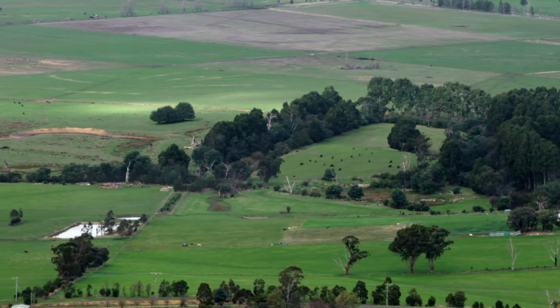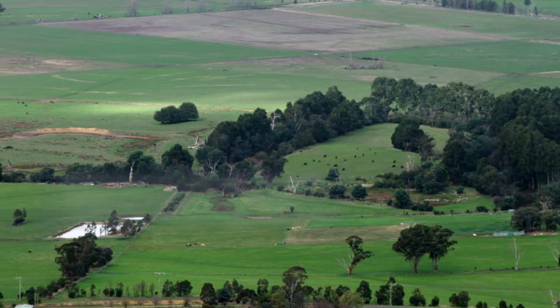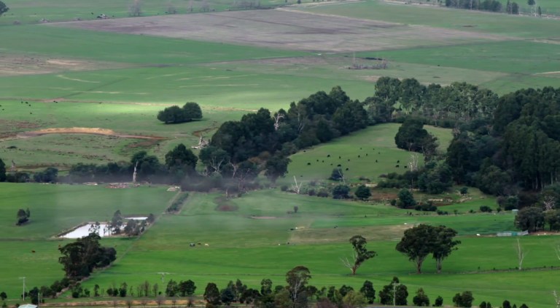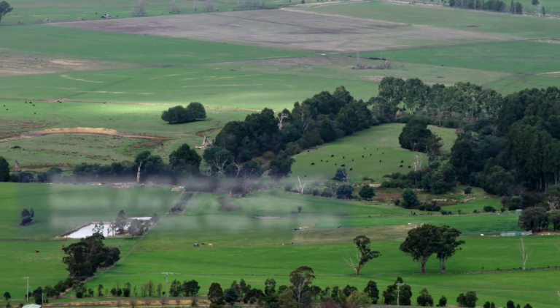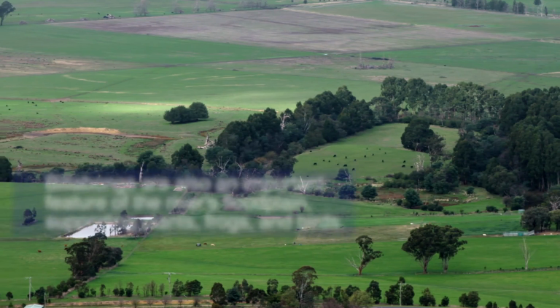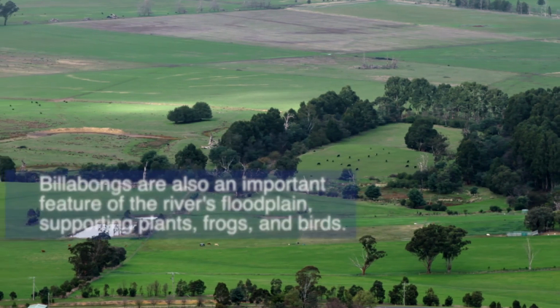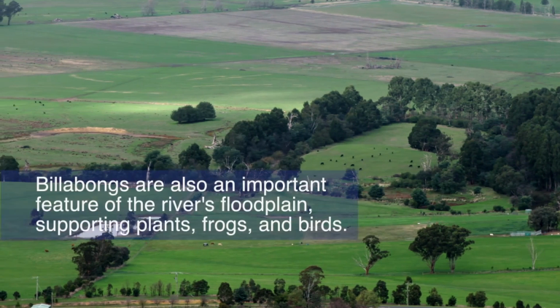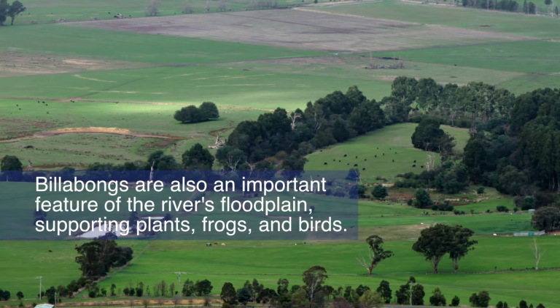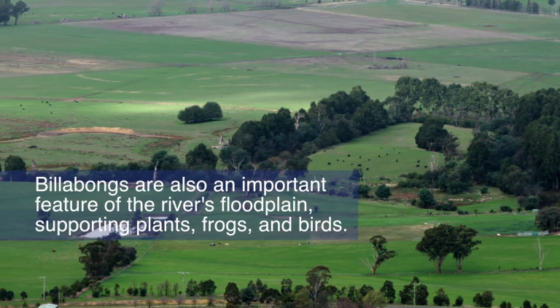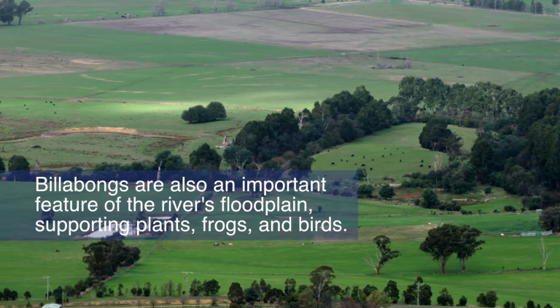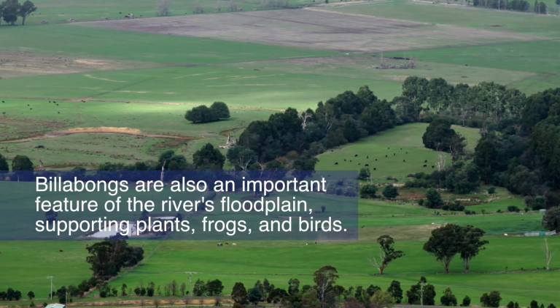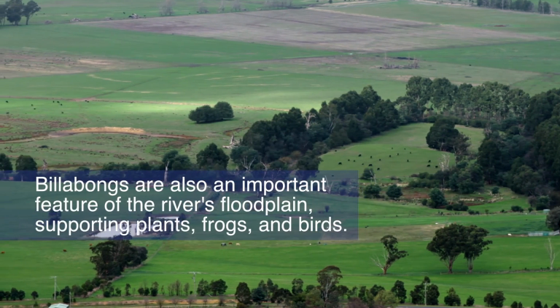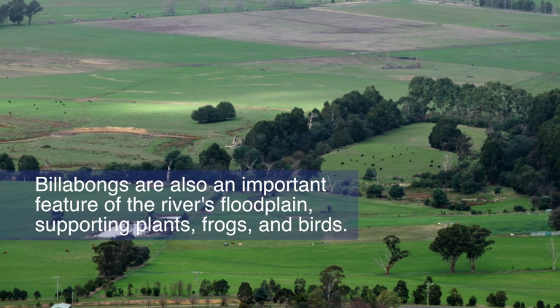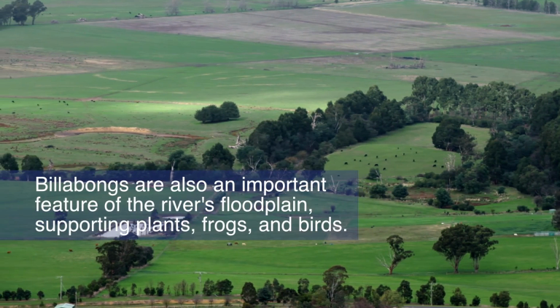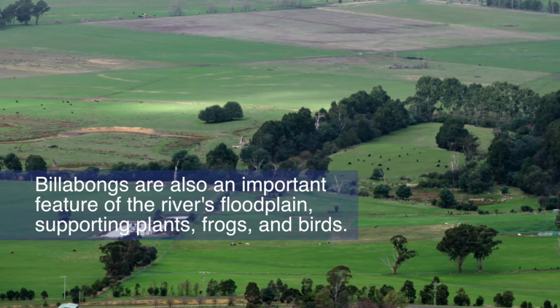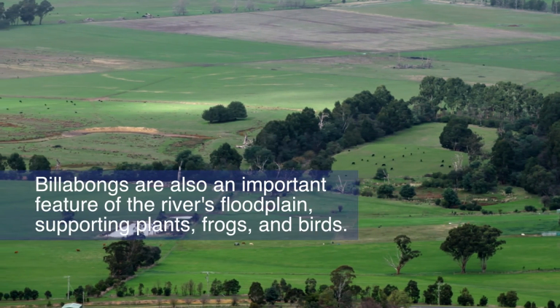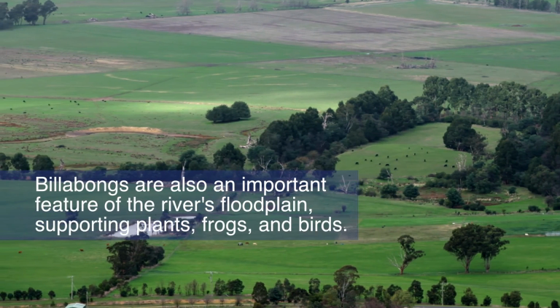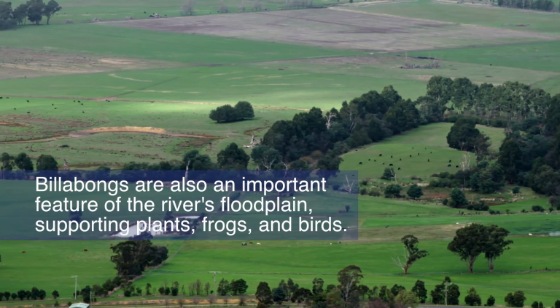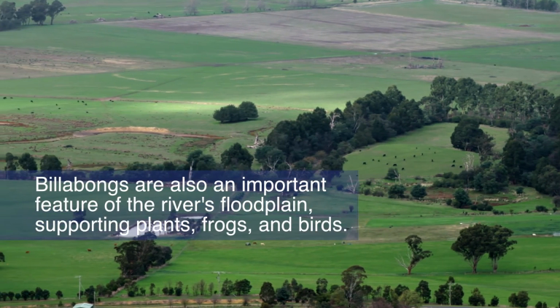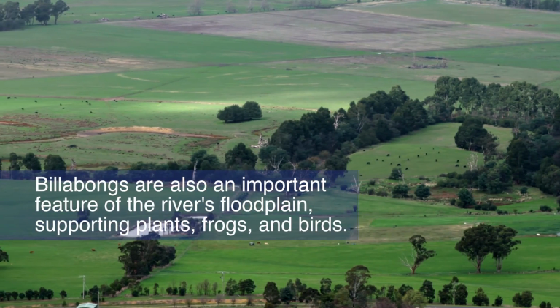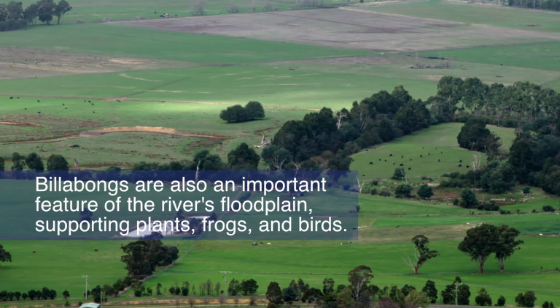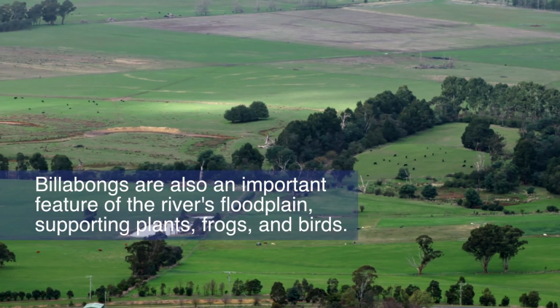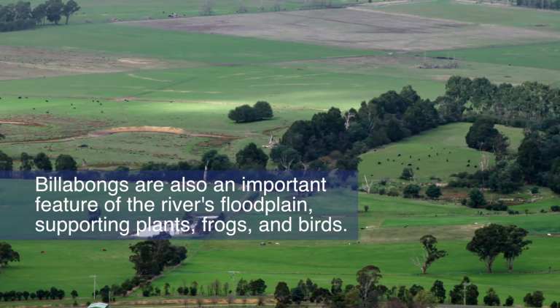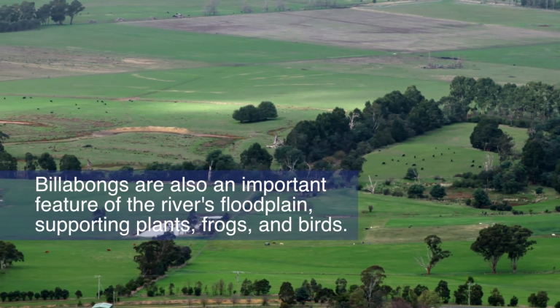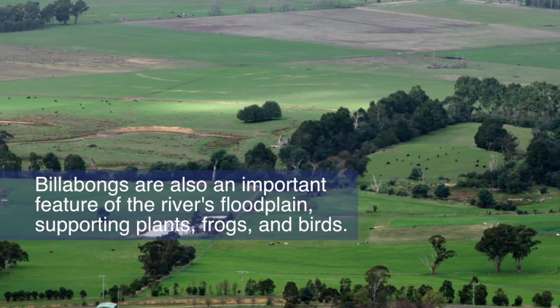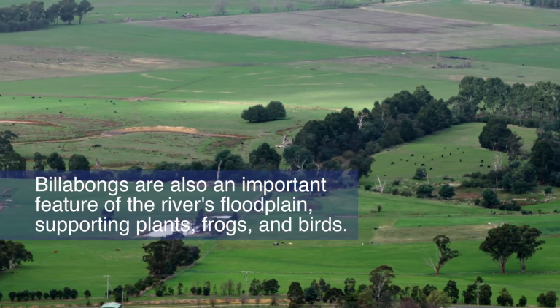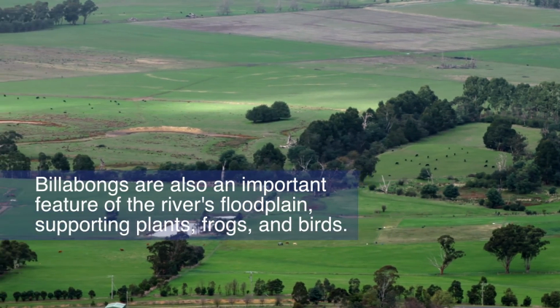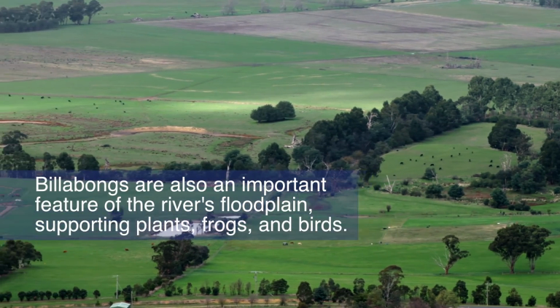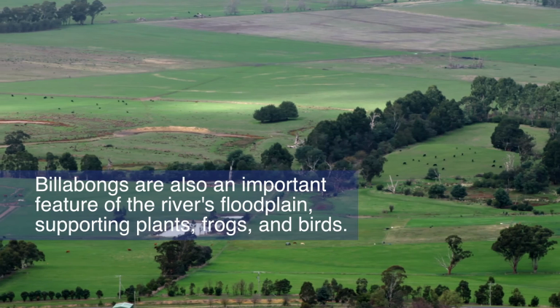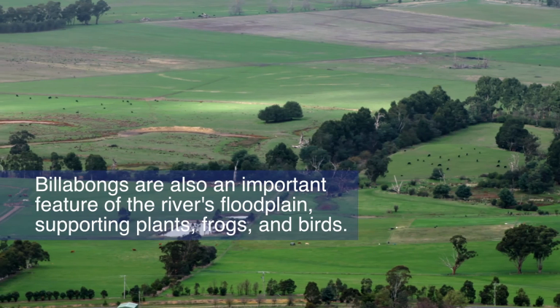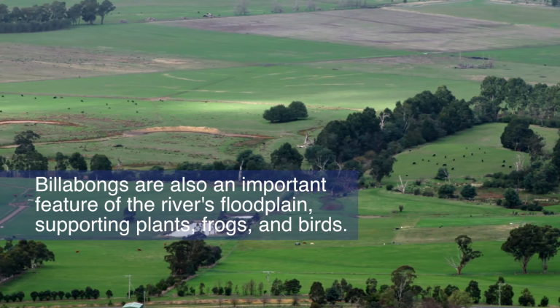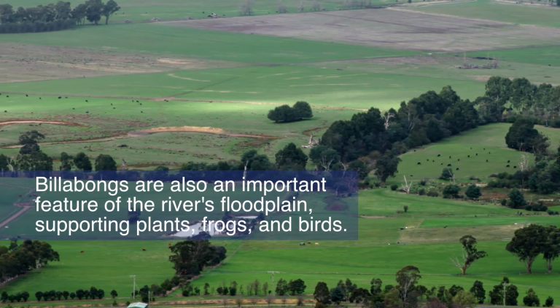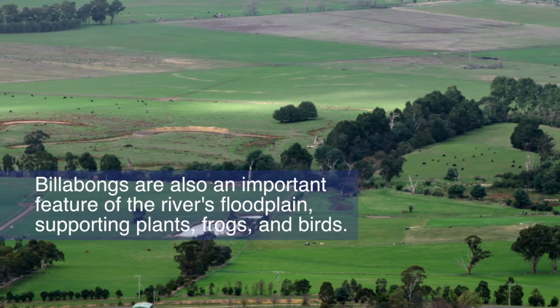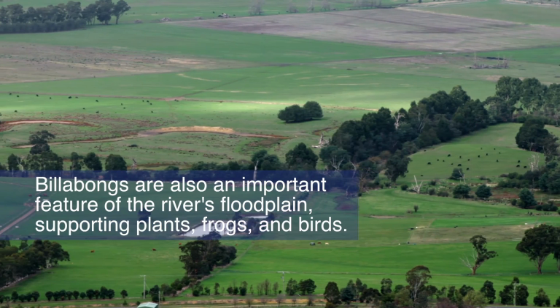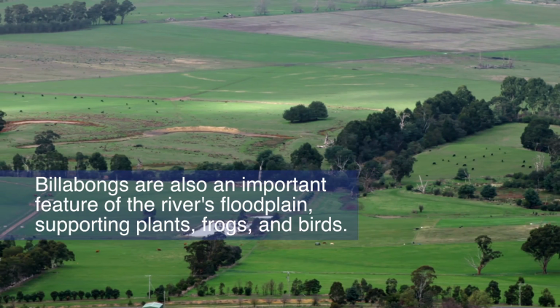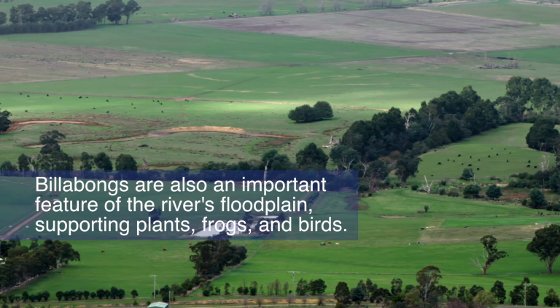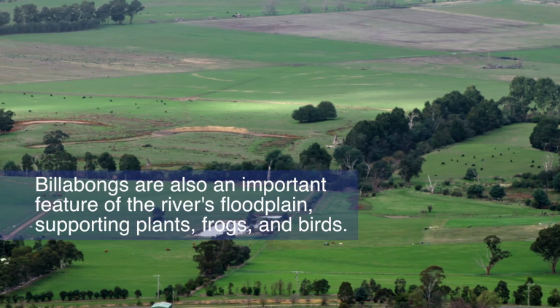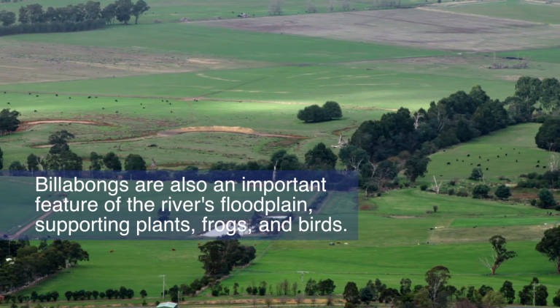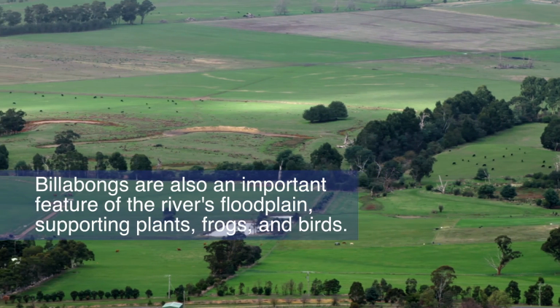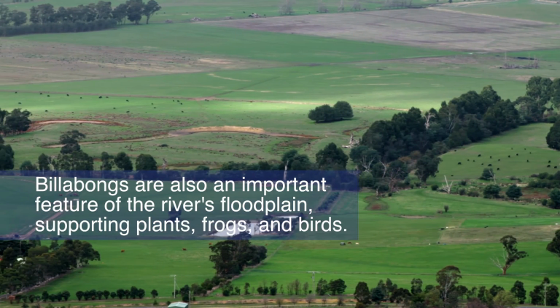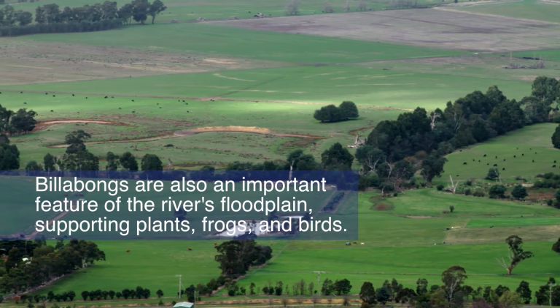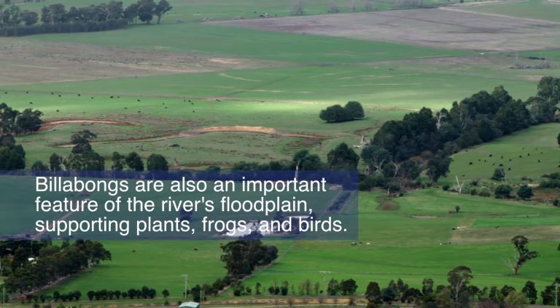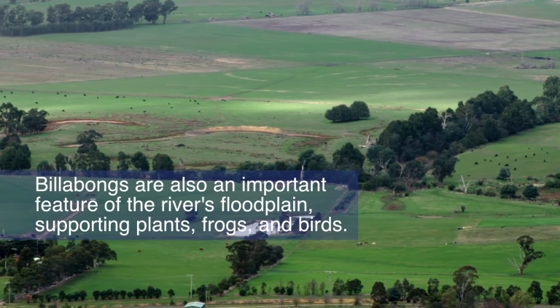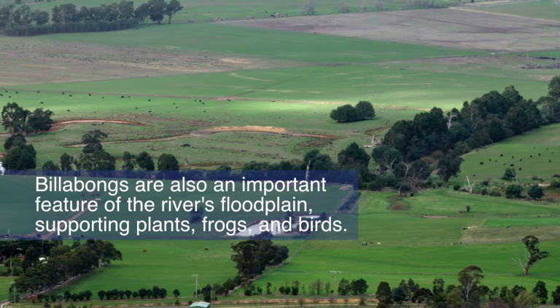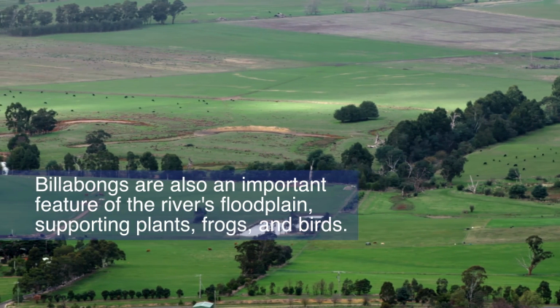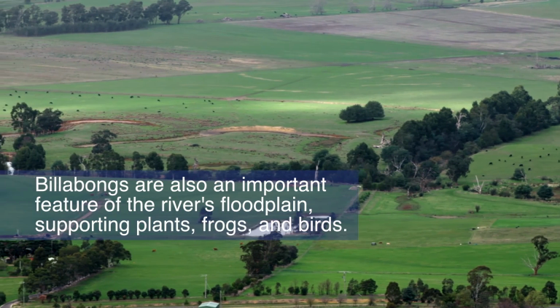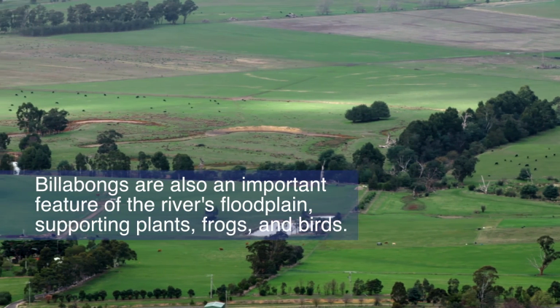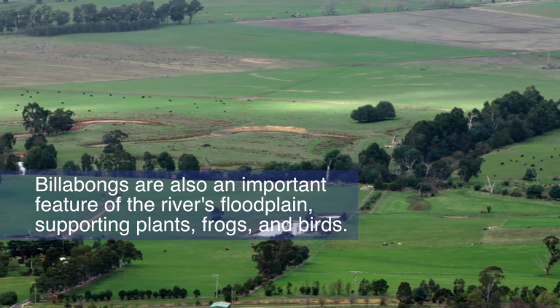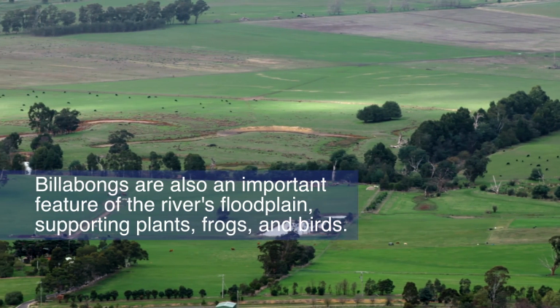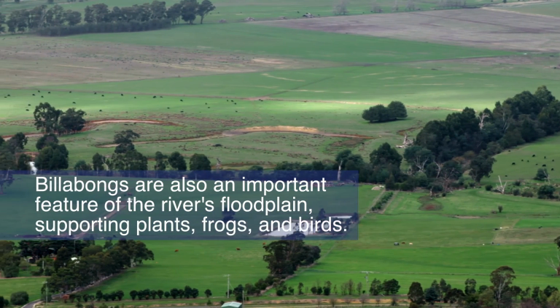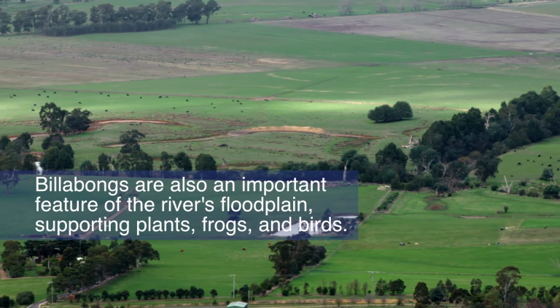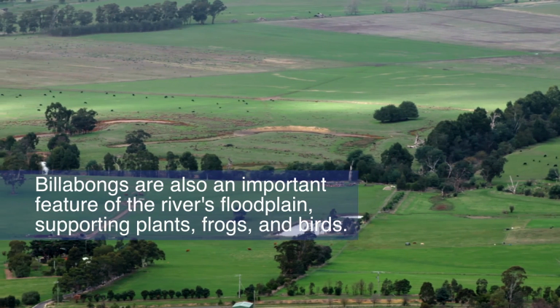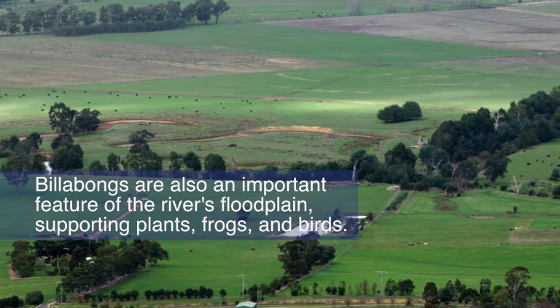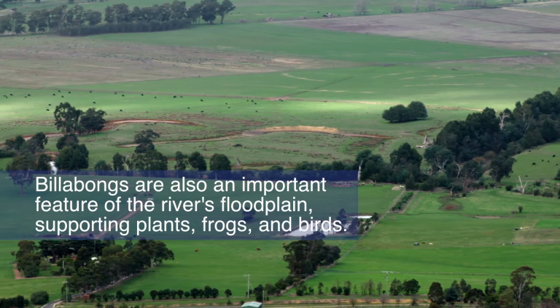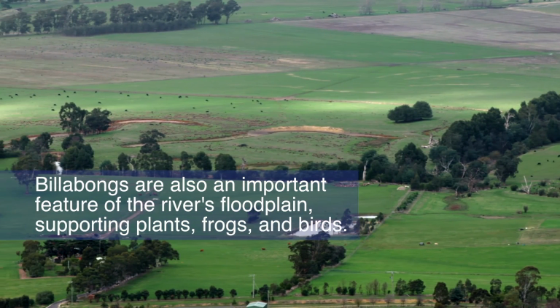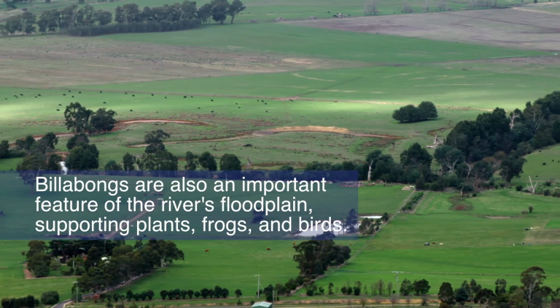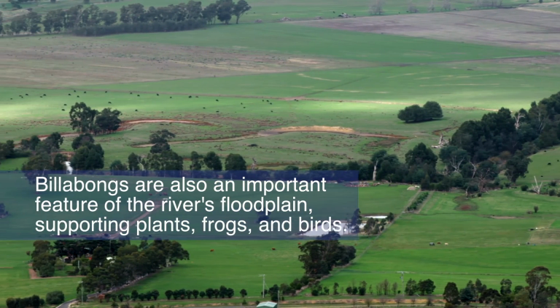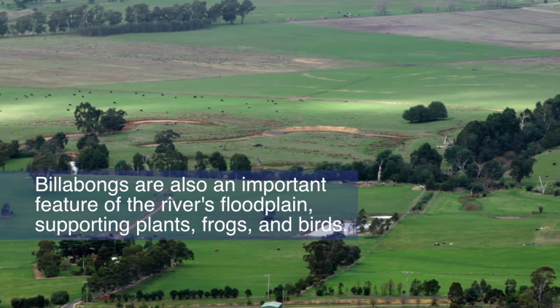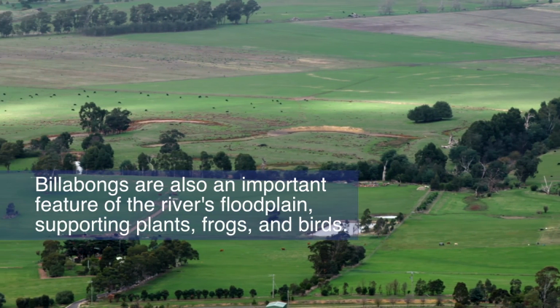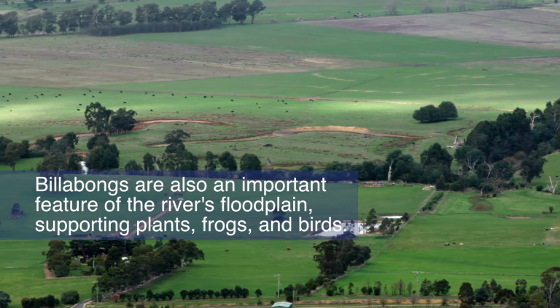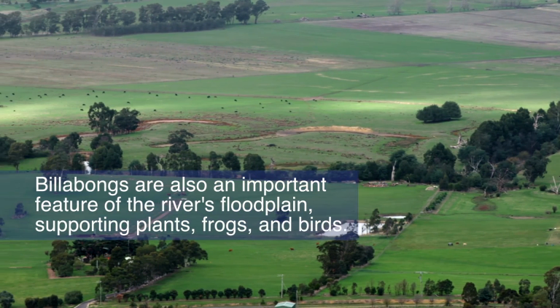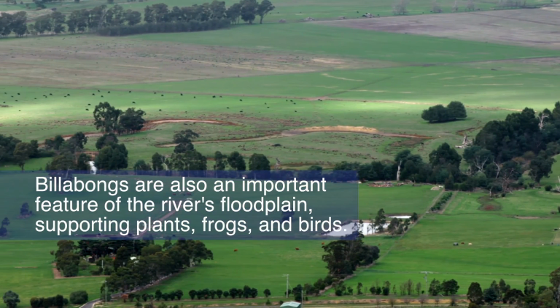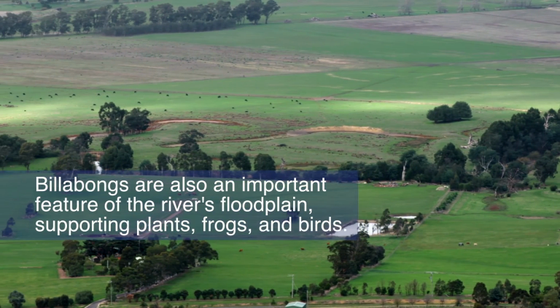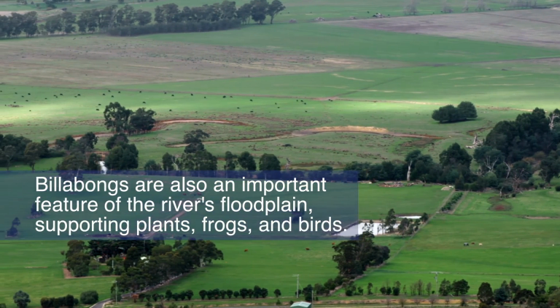Billabongs are also an important feature of the river's floodplain and support a range of vegetation, frog and bird communities.